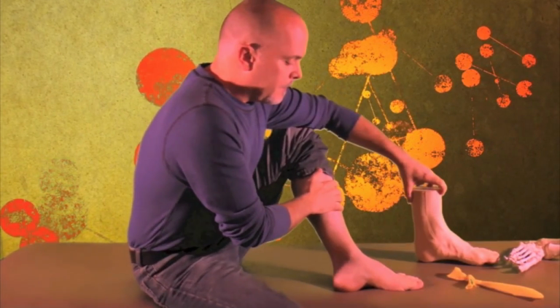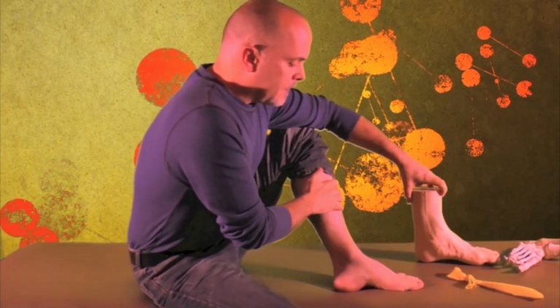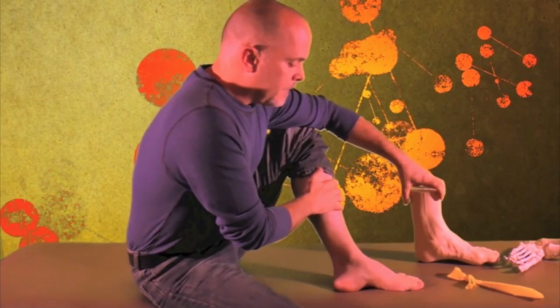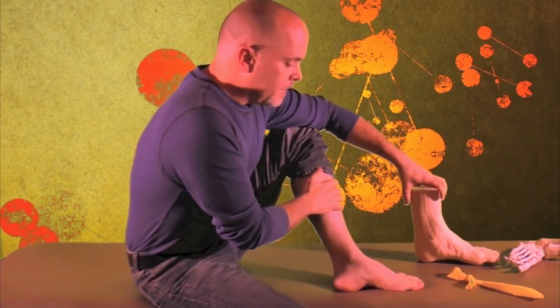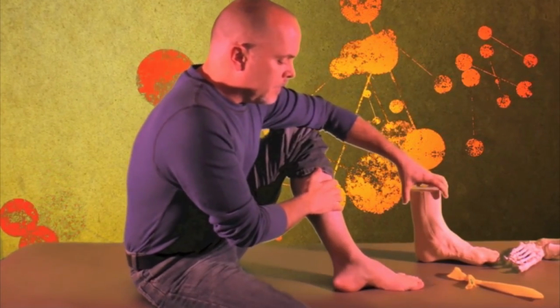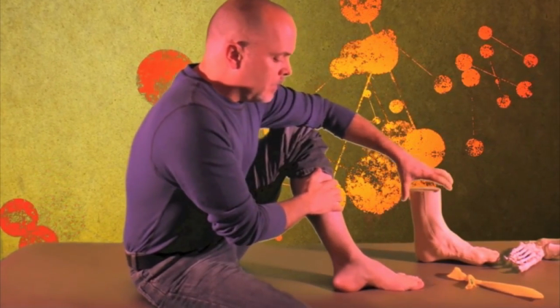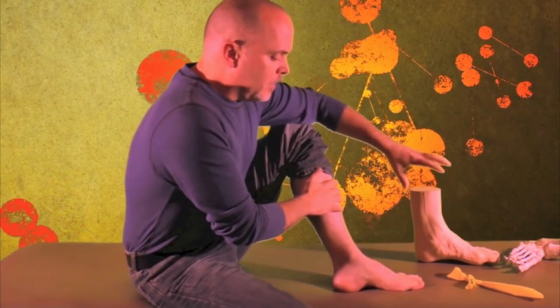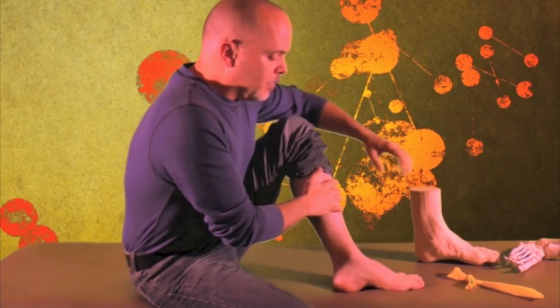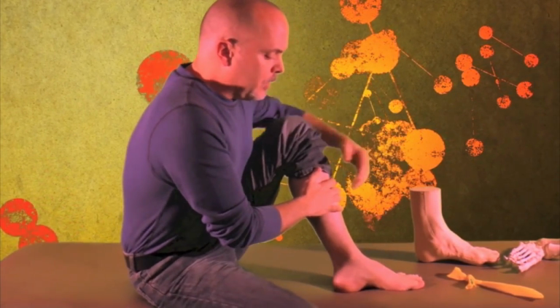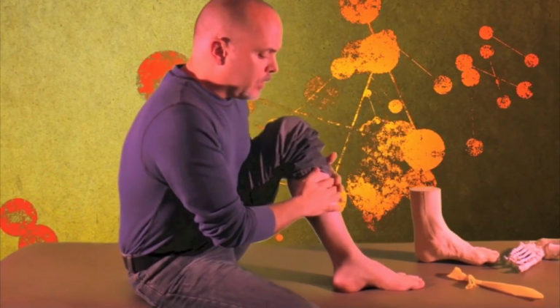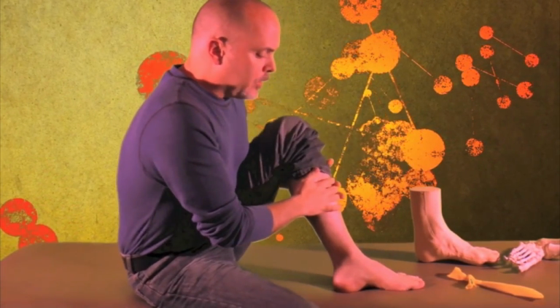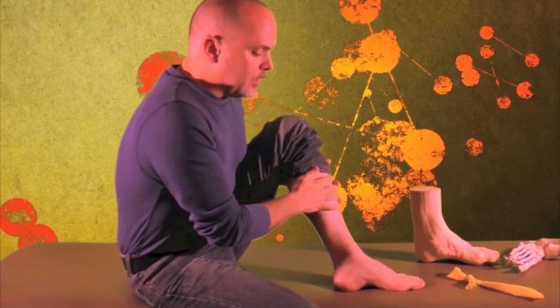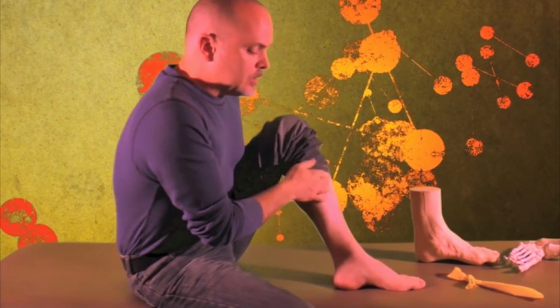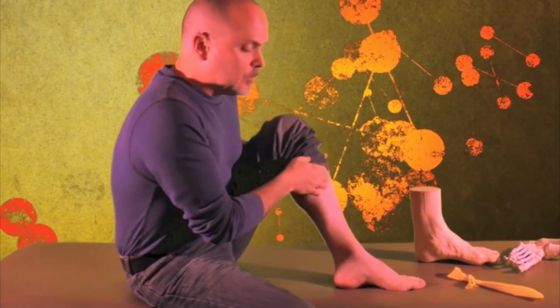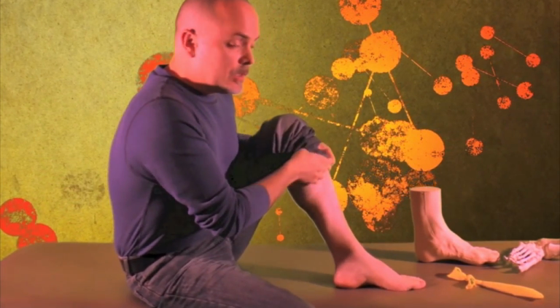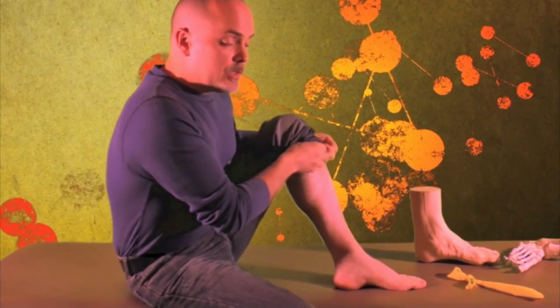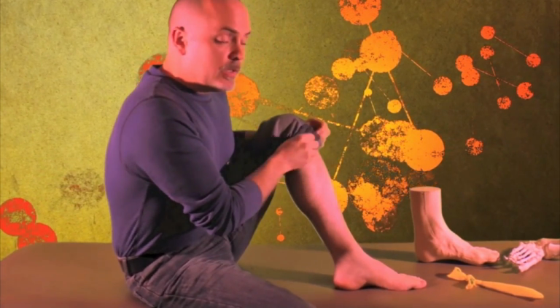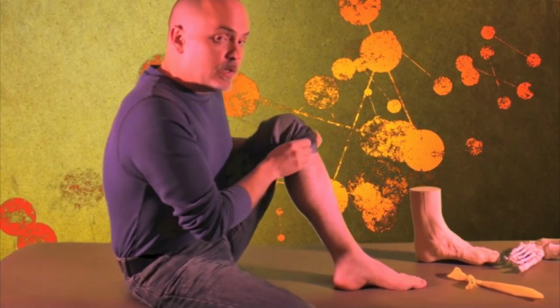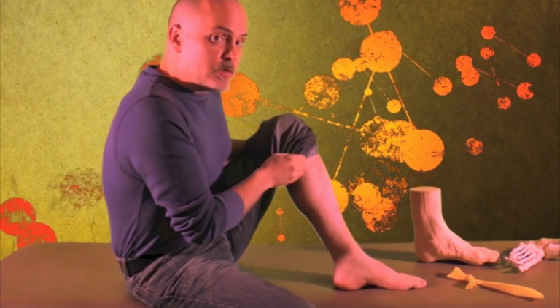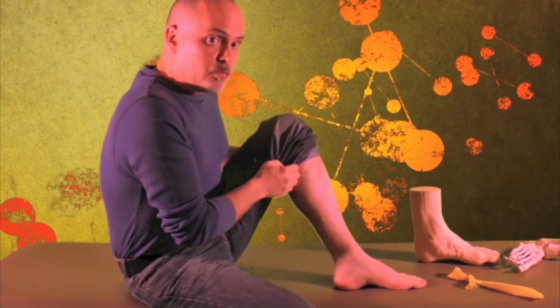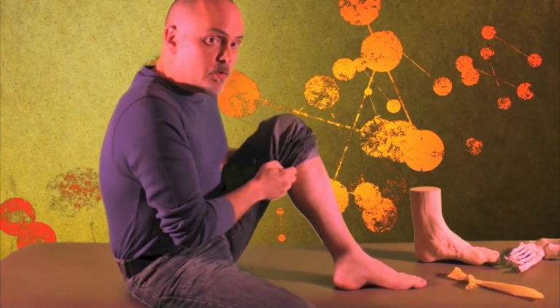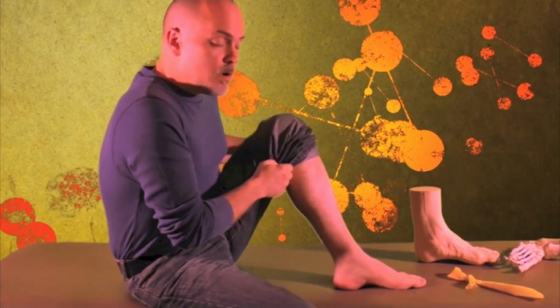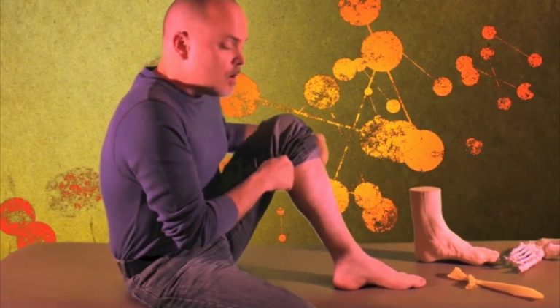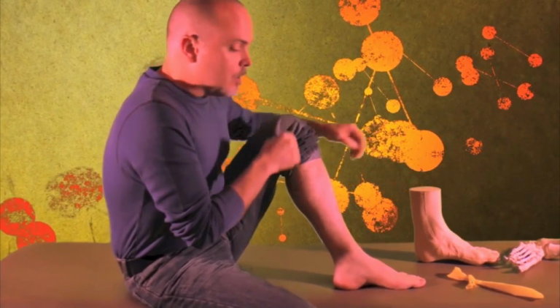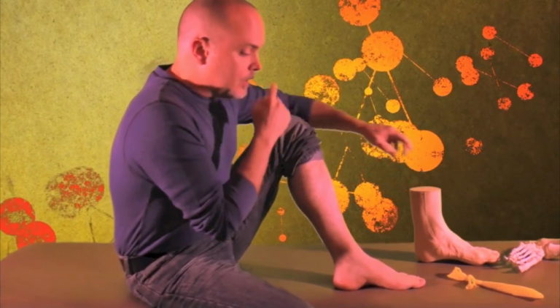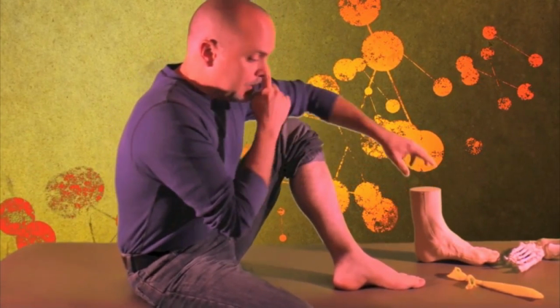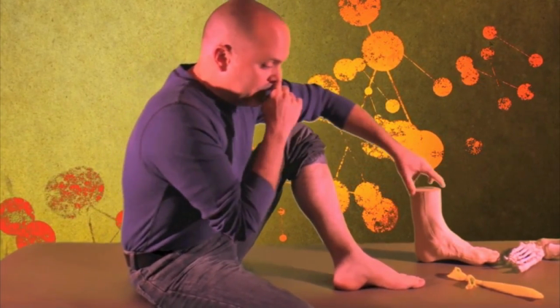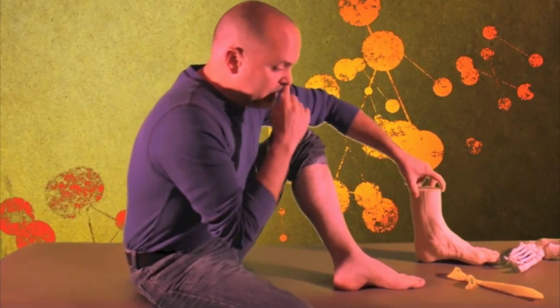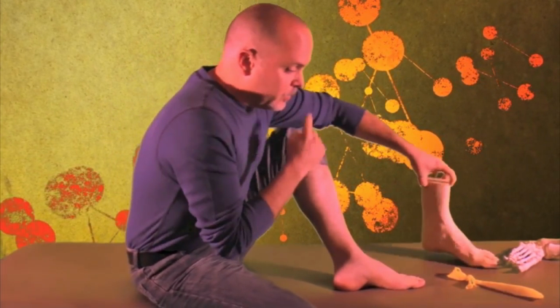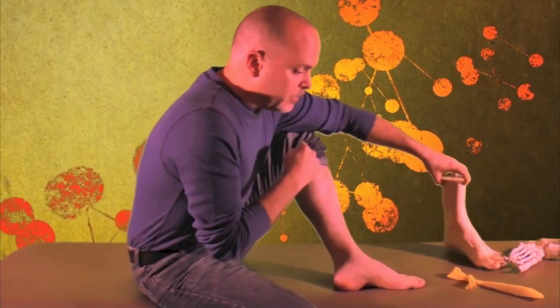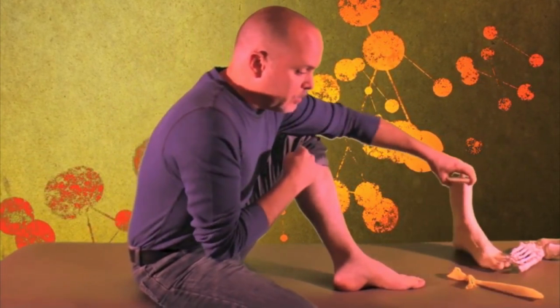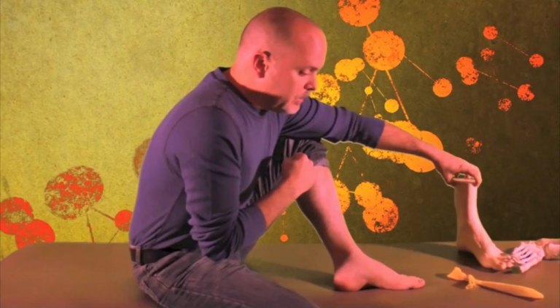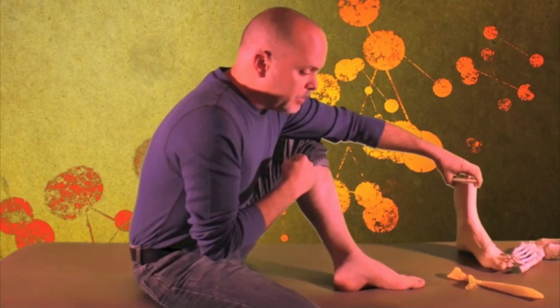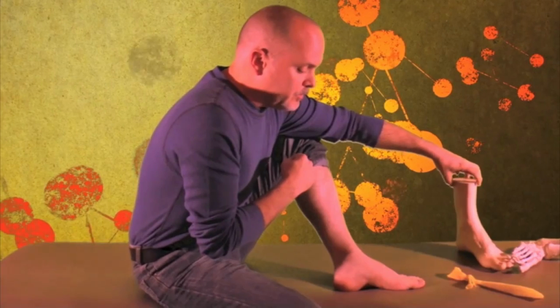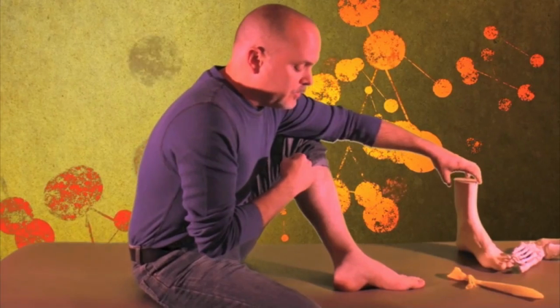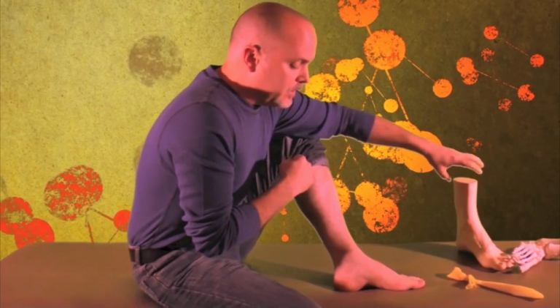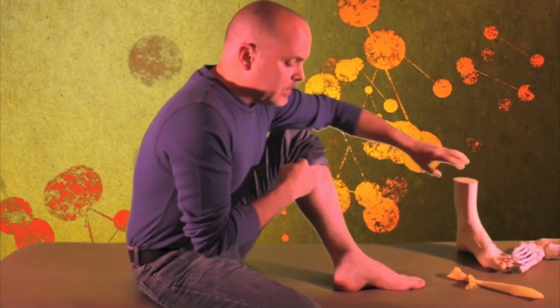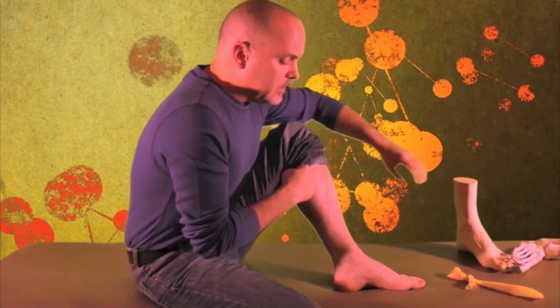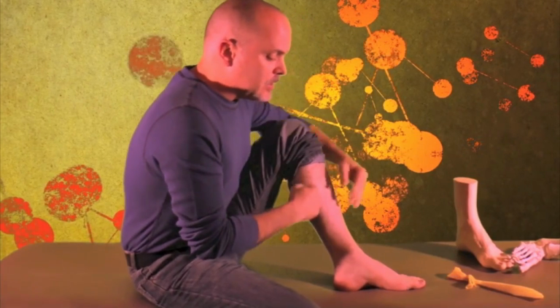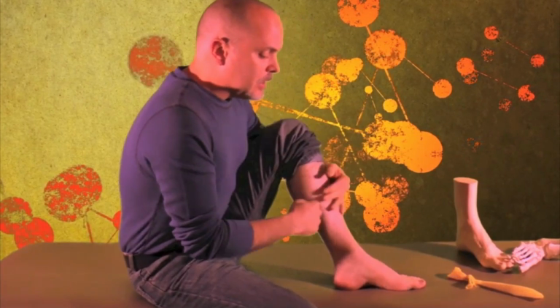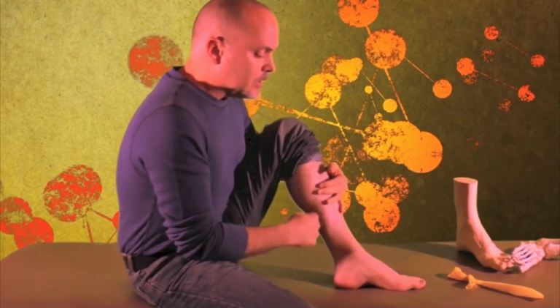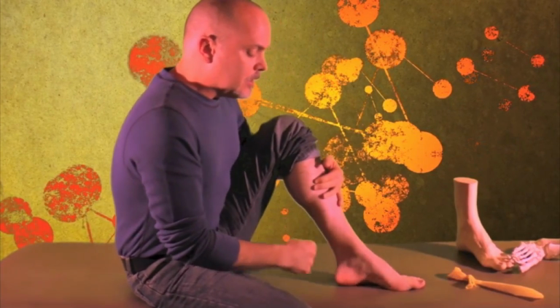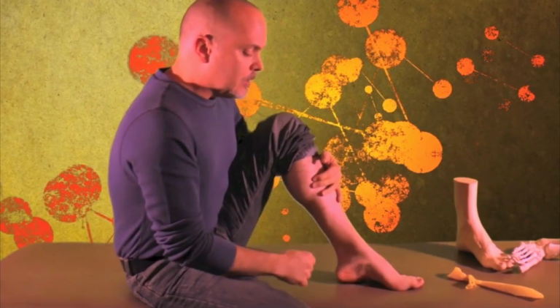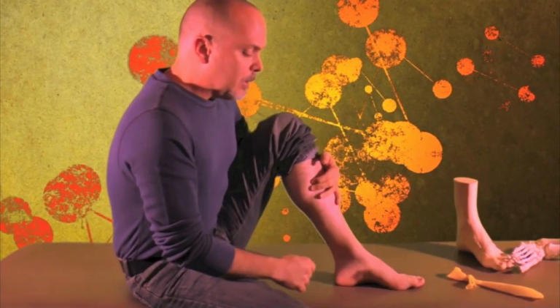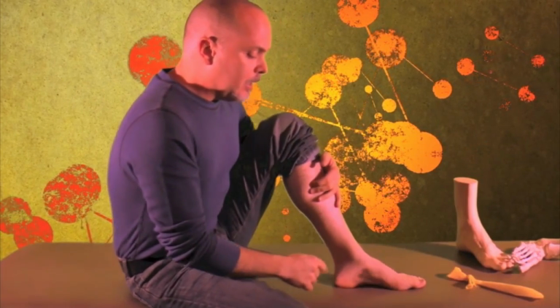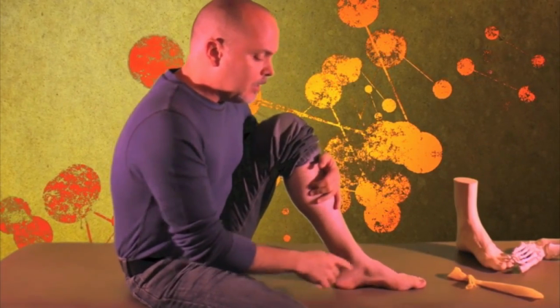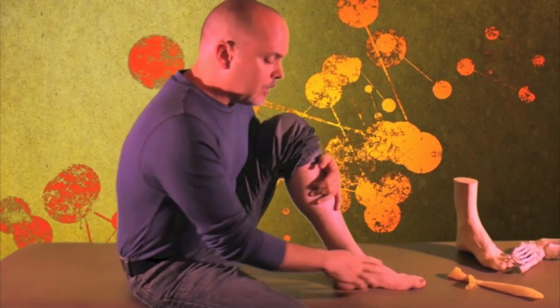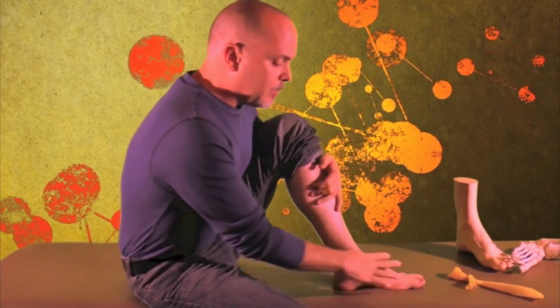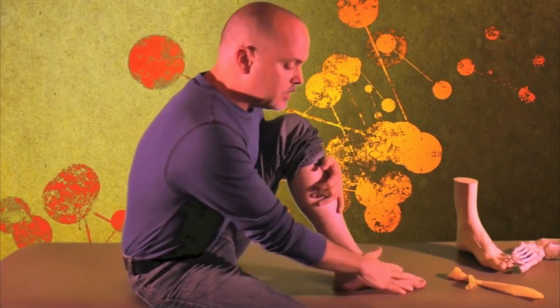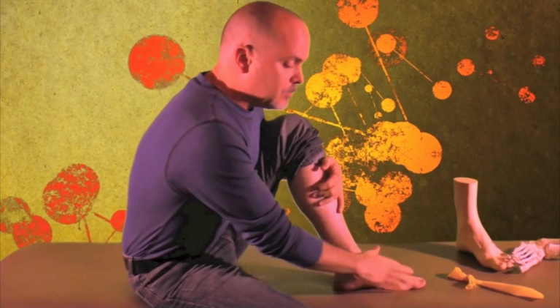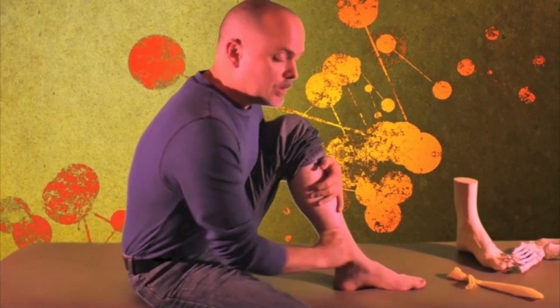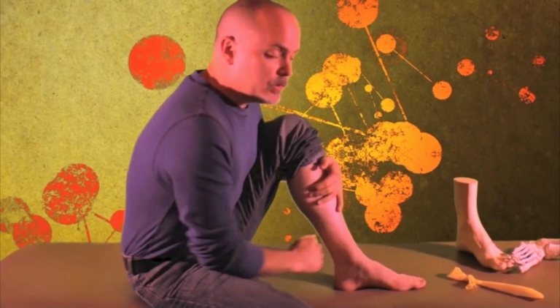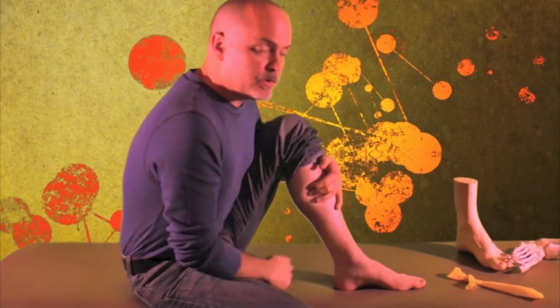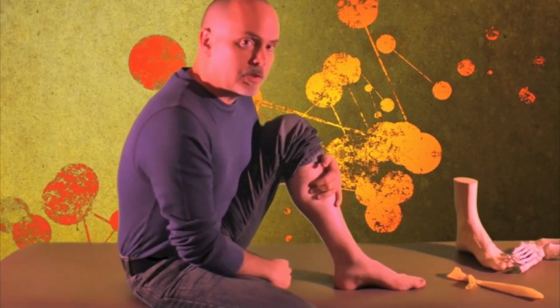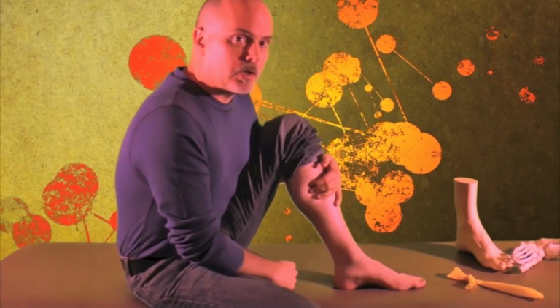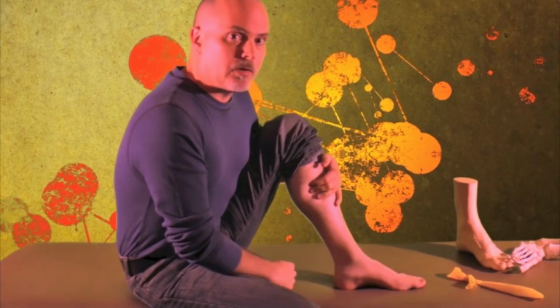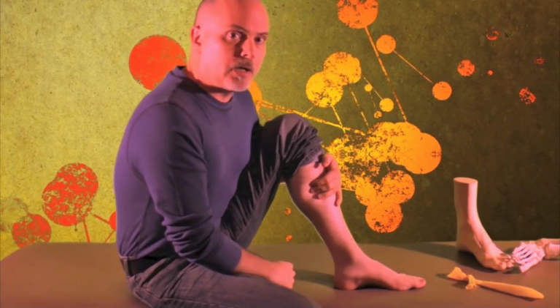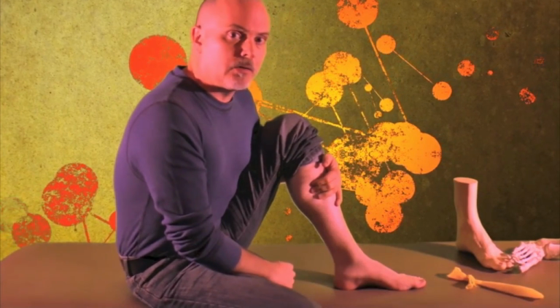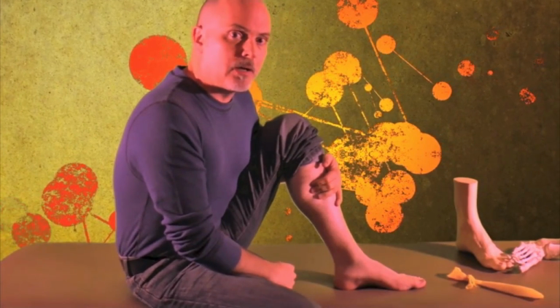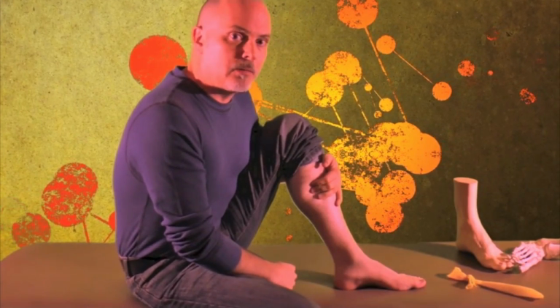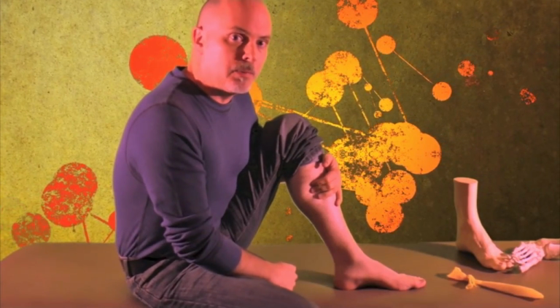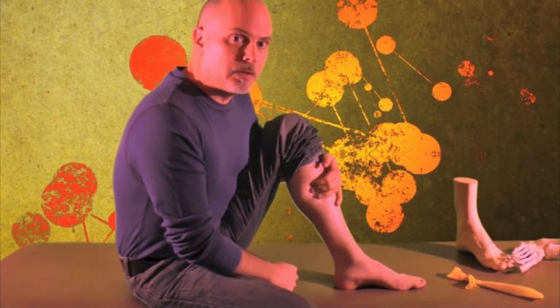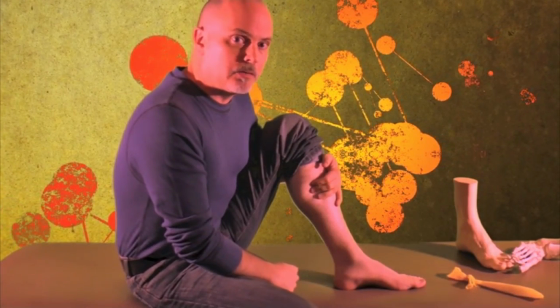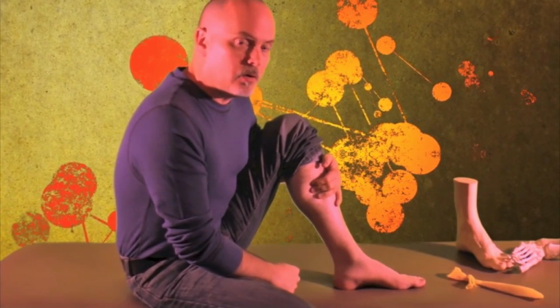One of the things that we see that's wrong with people's feet is that they pair up these muscles incorrectly around the big toe.